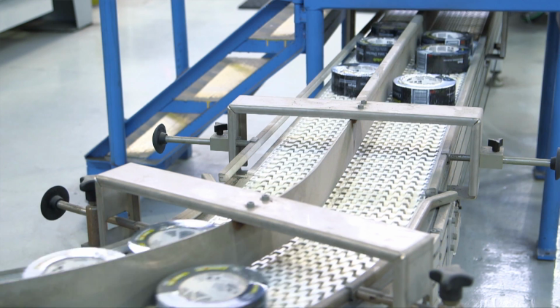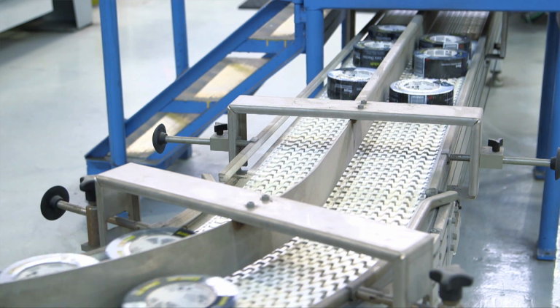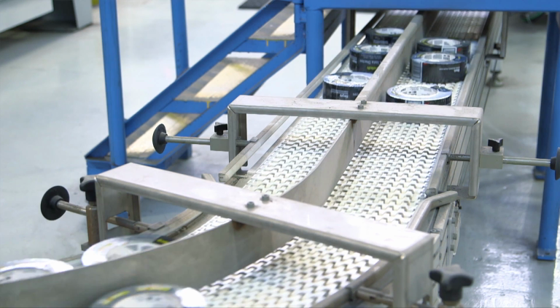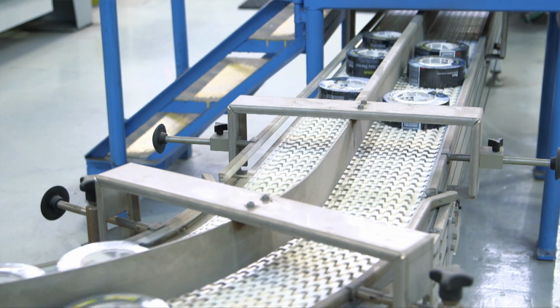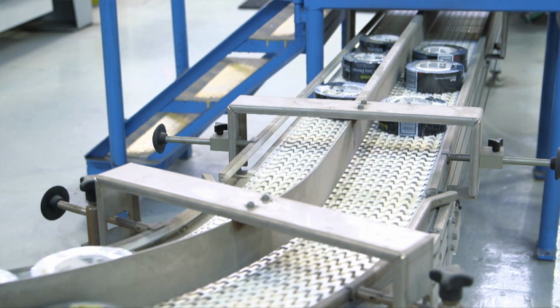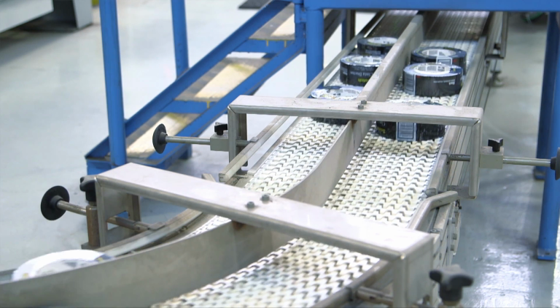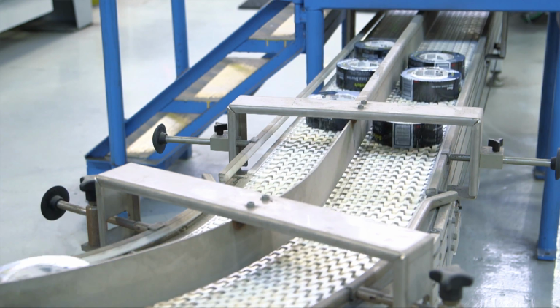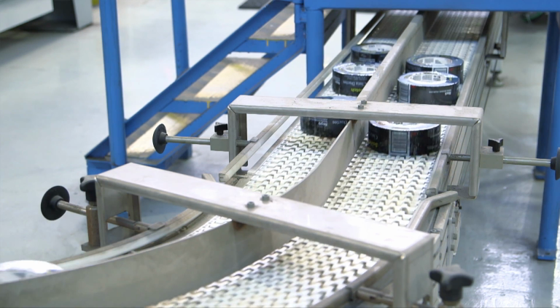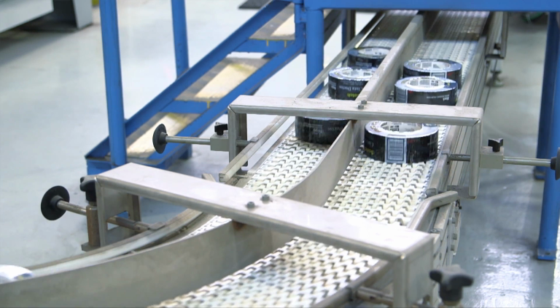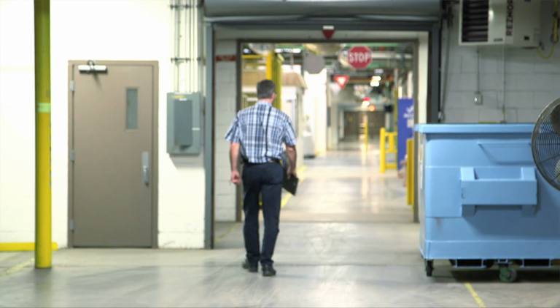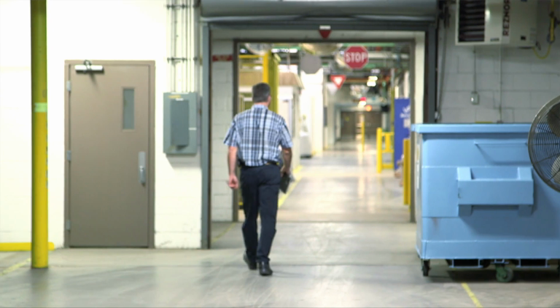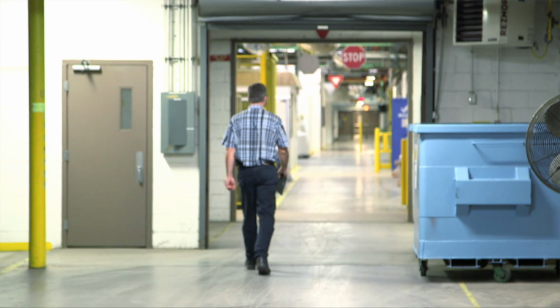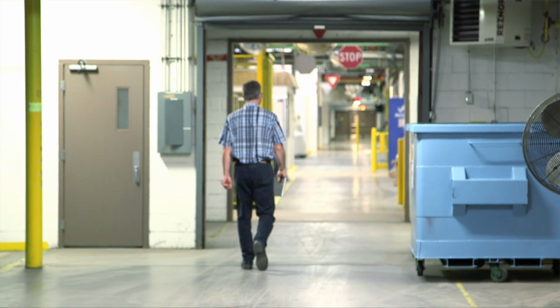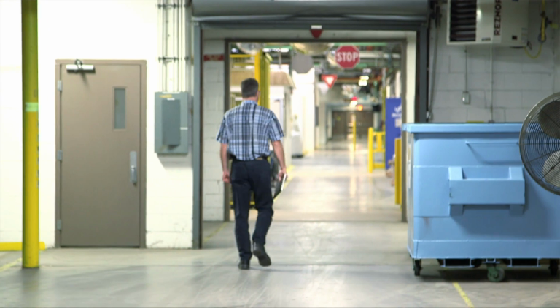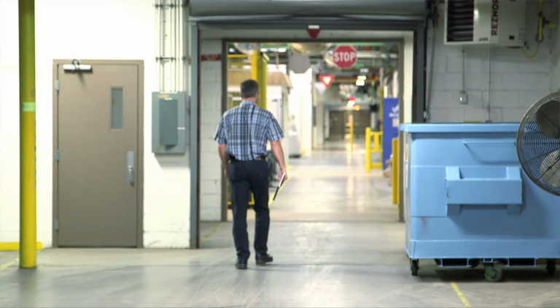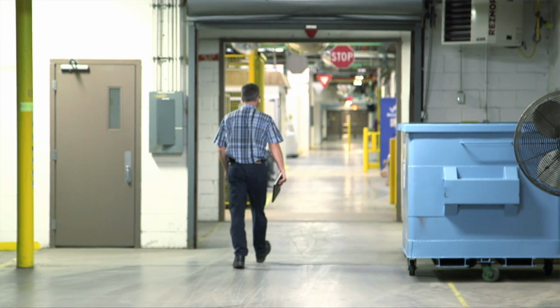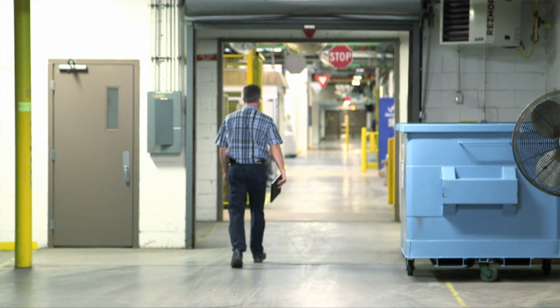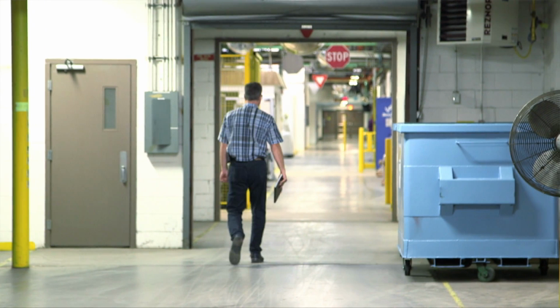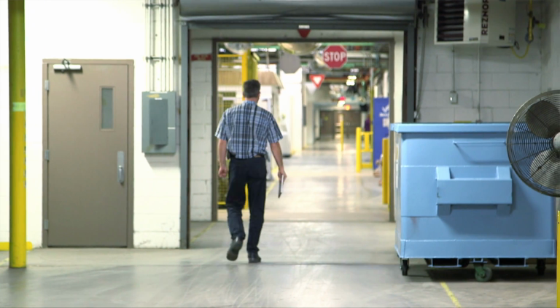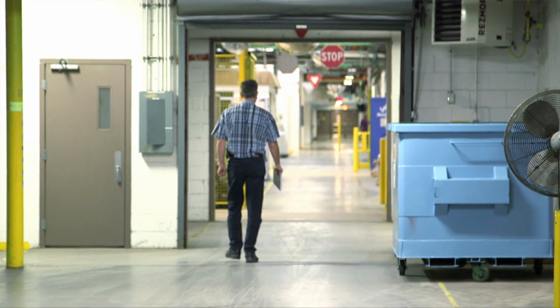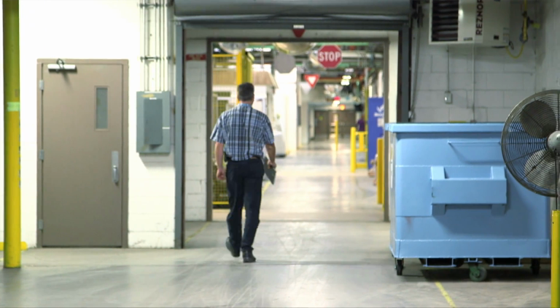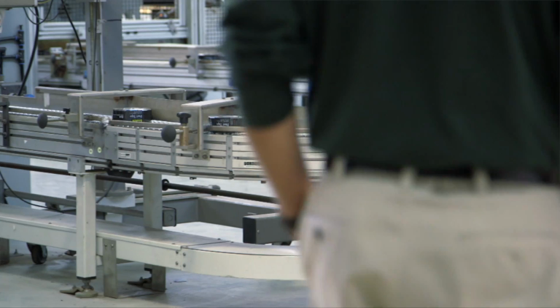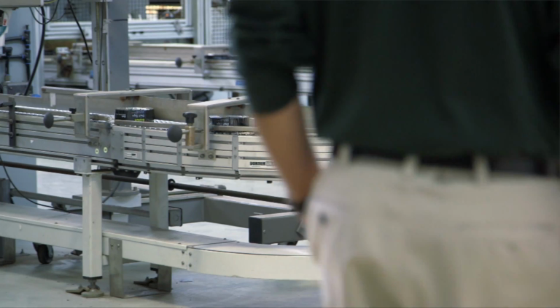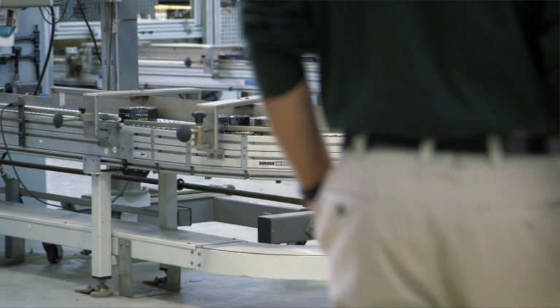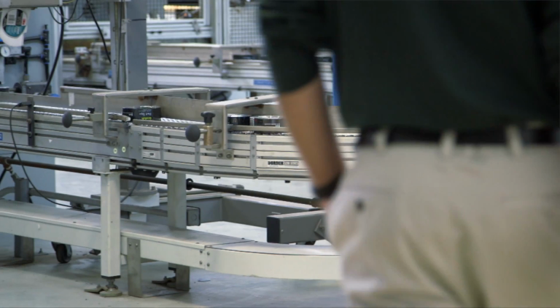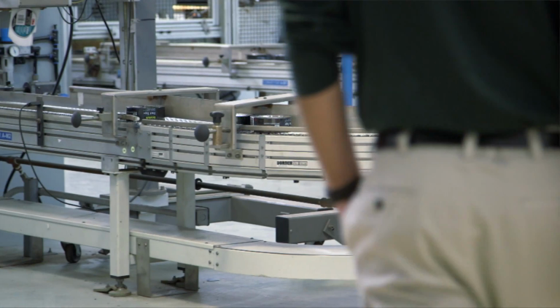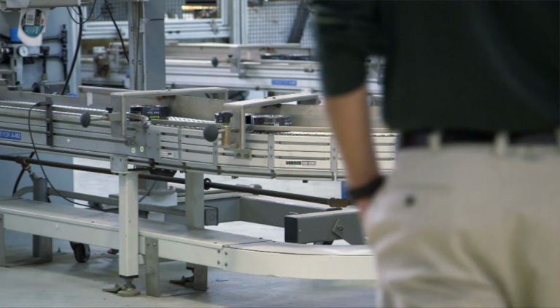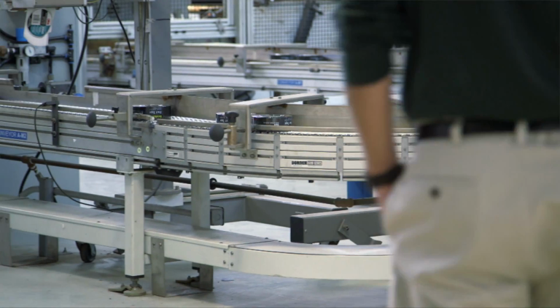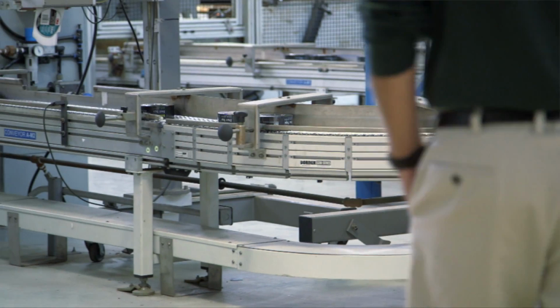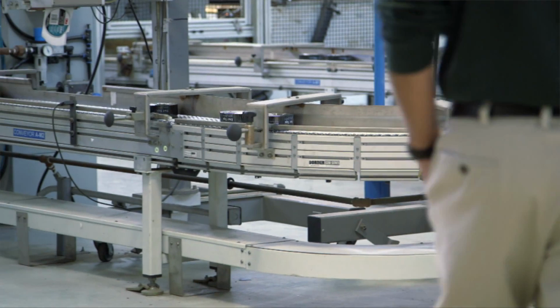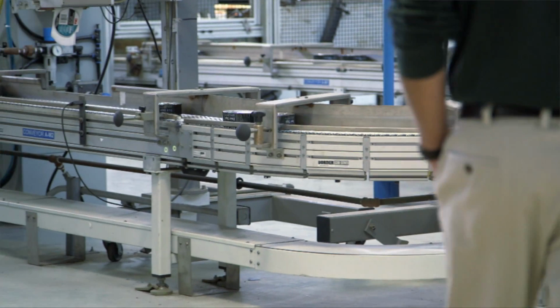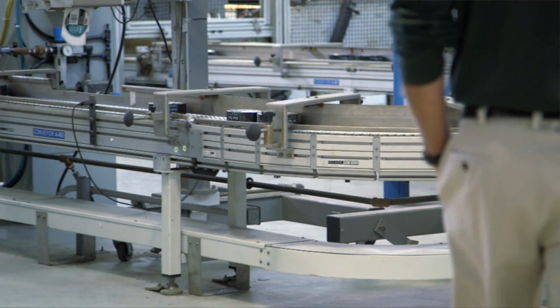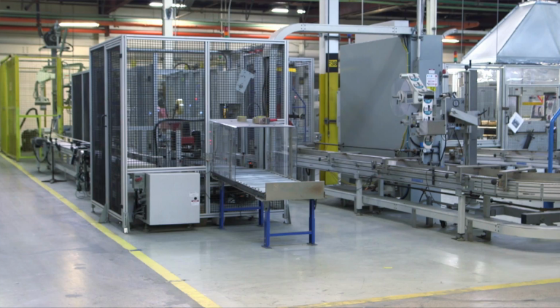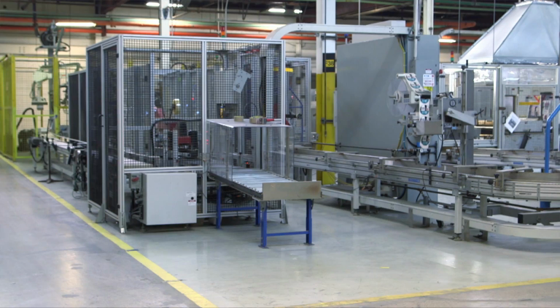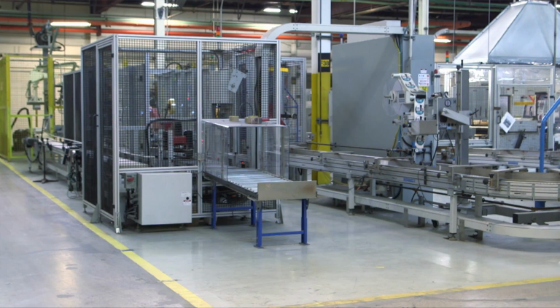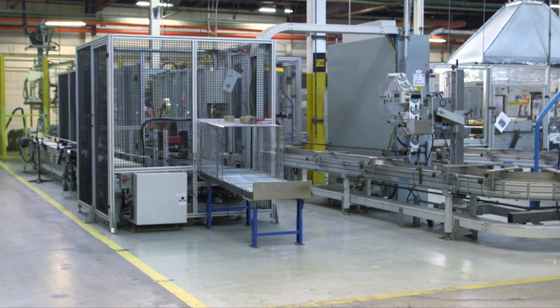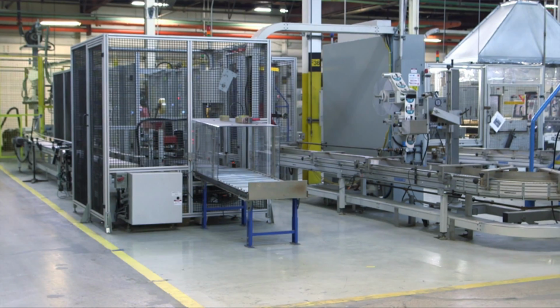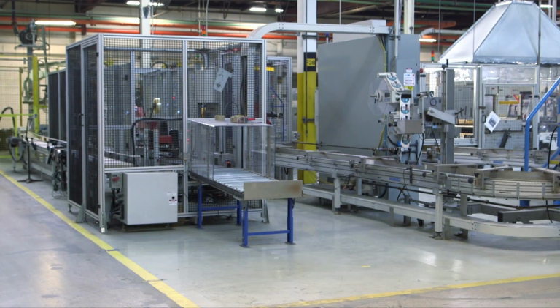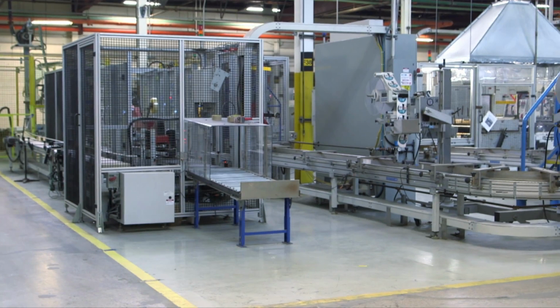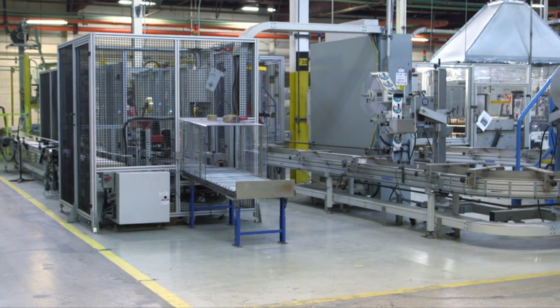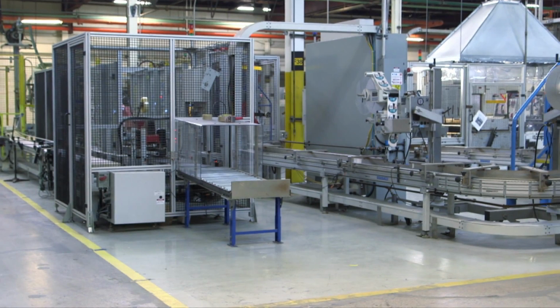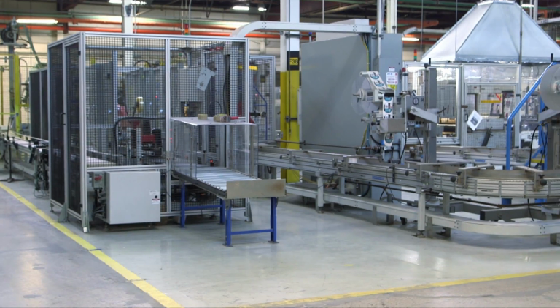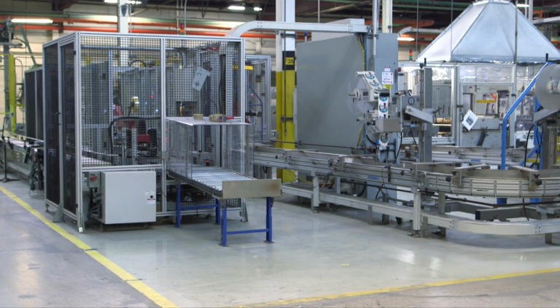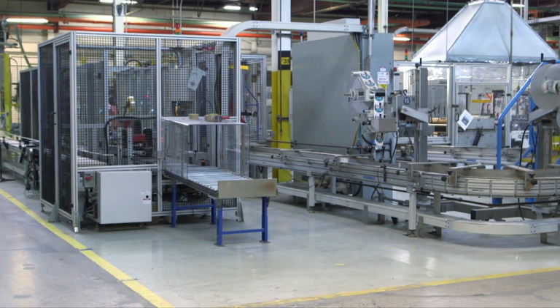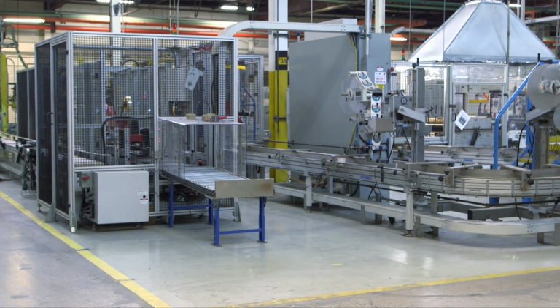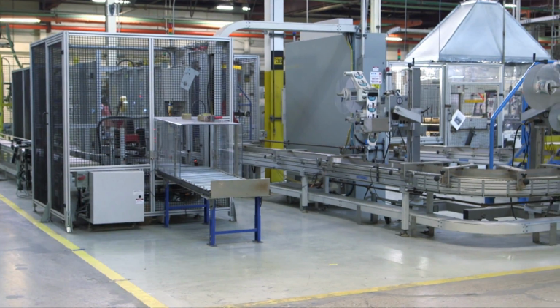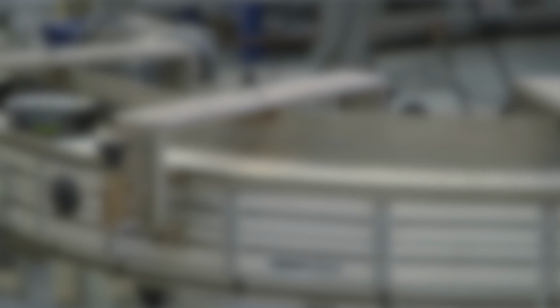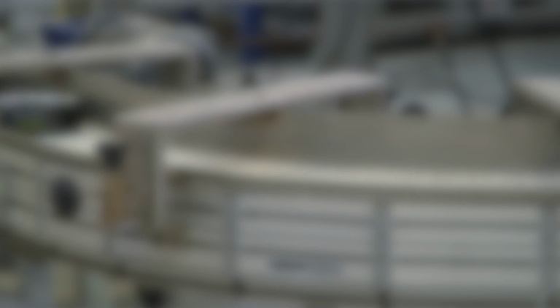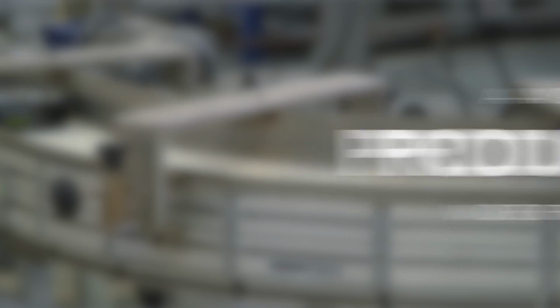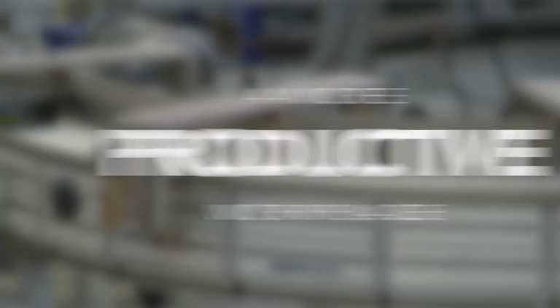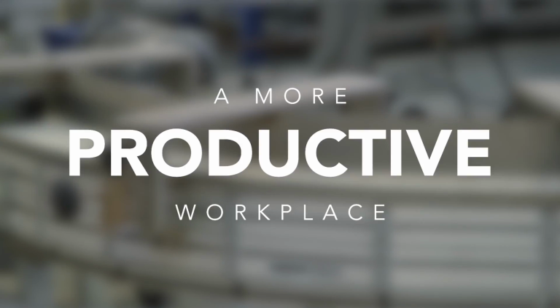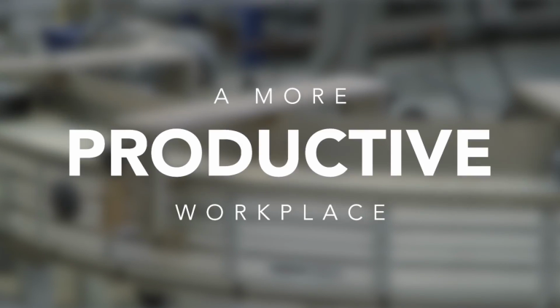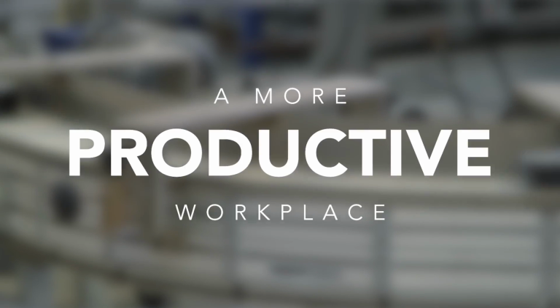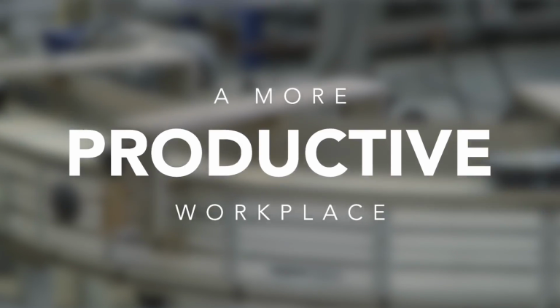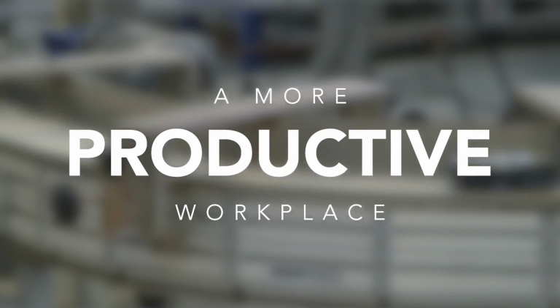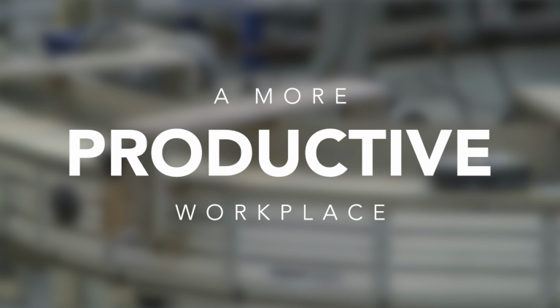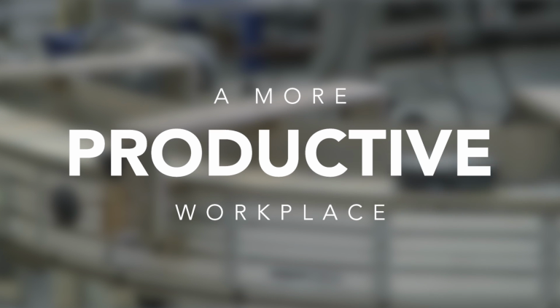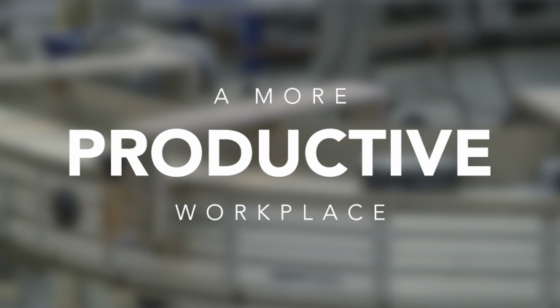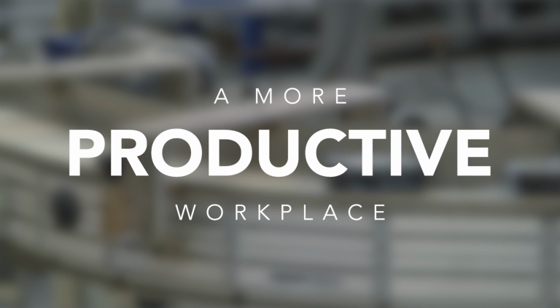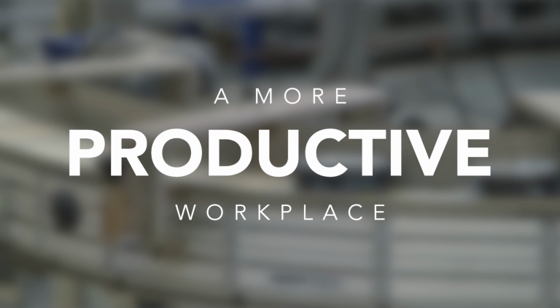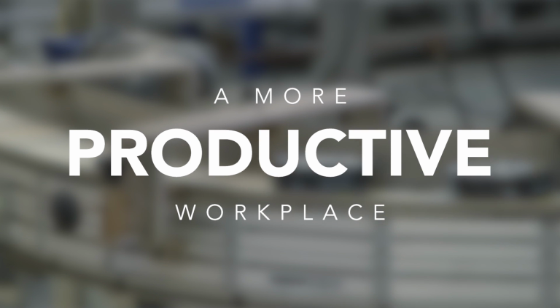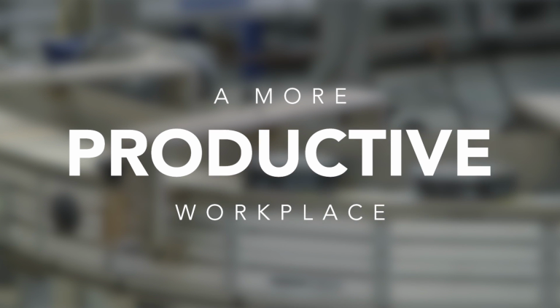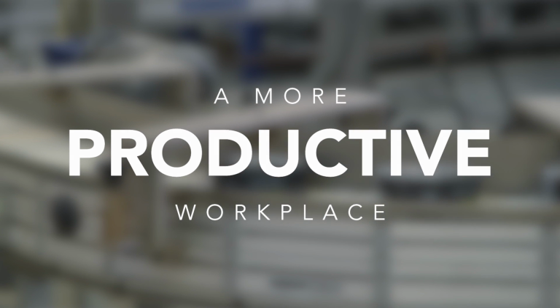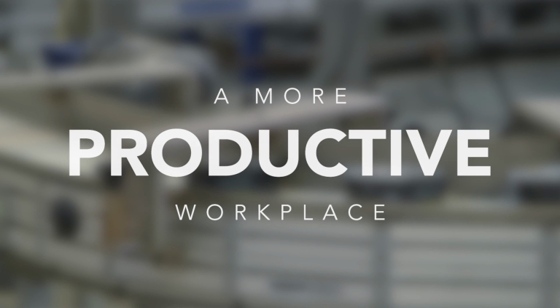Savings aside, the employees also enjoy the improved lighting and more comfortable temperatures, making for a more productive workplace.